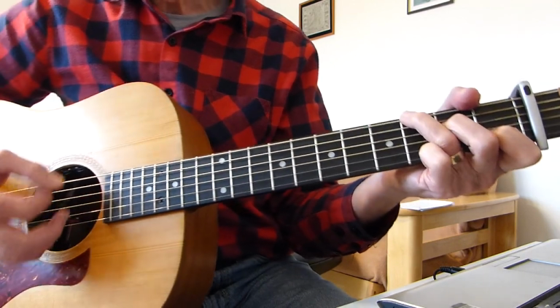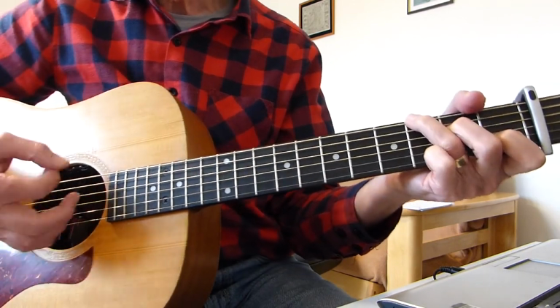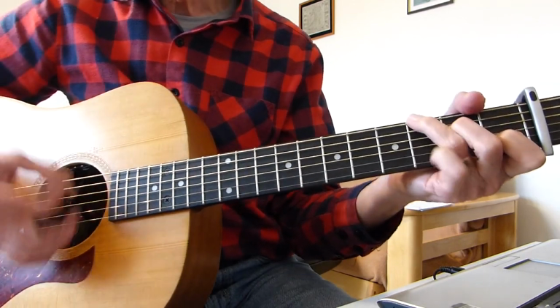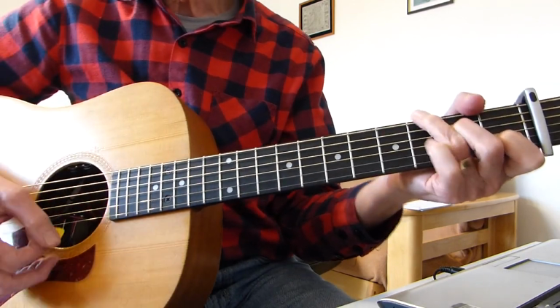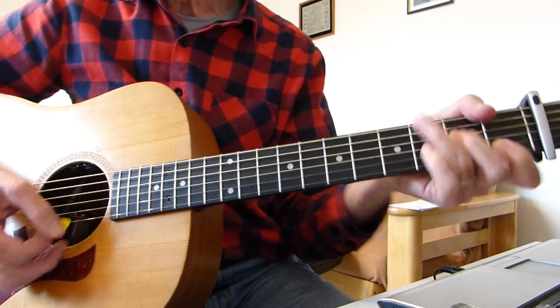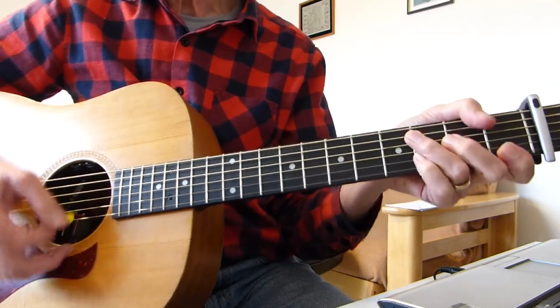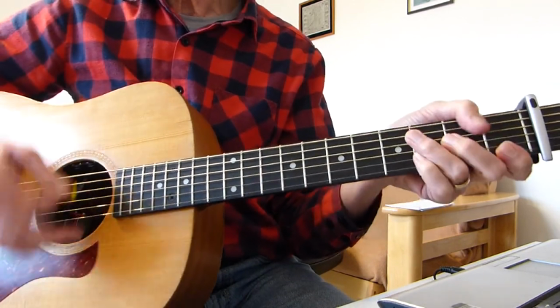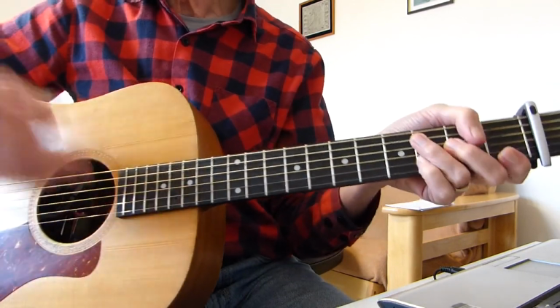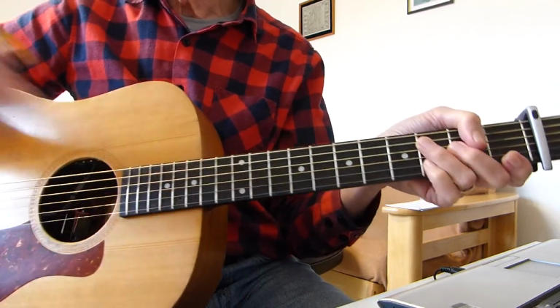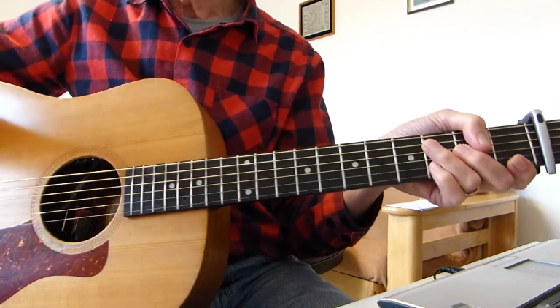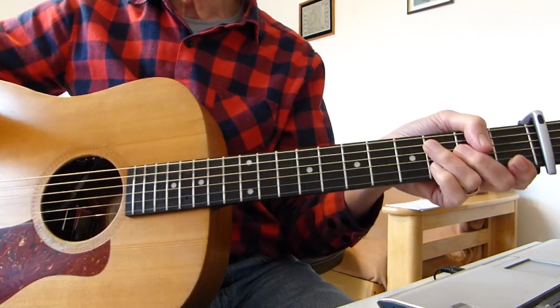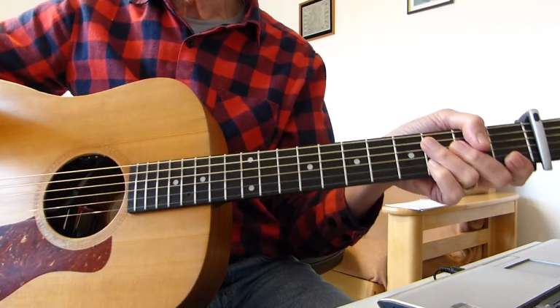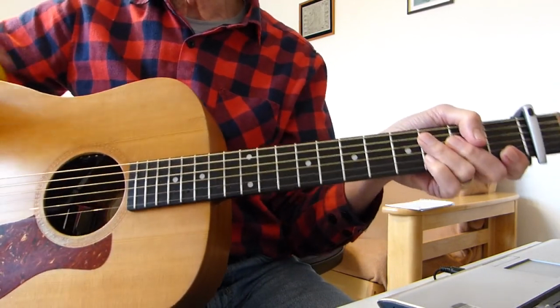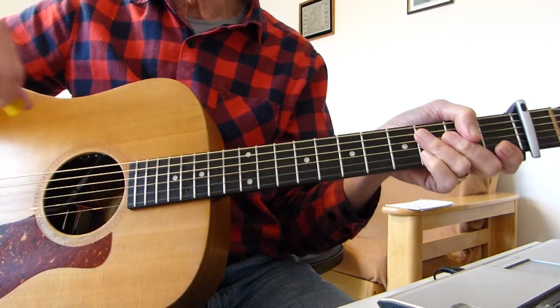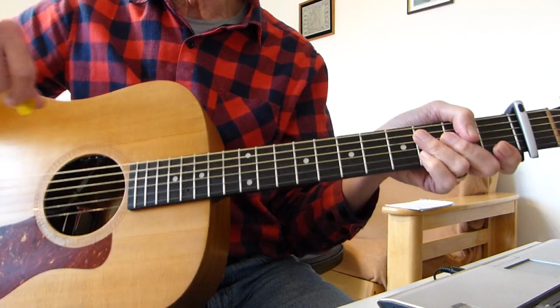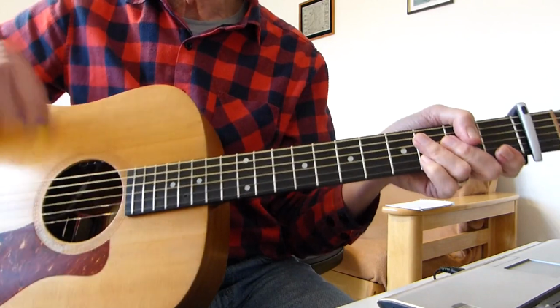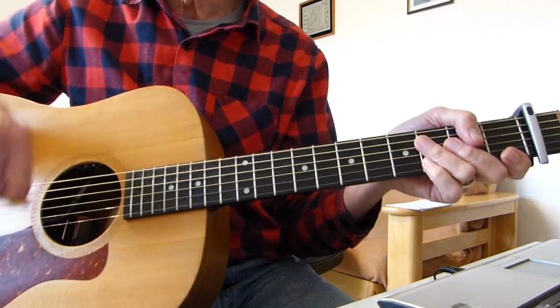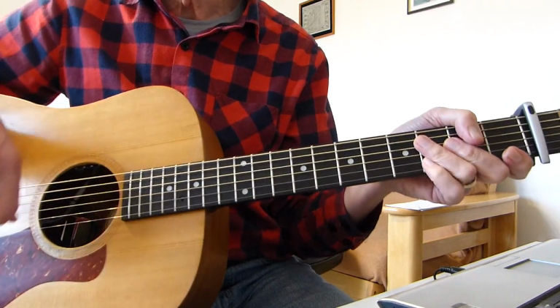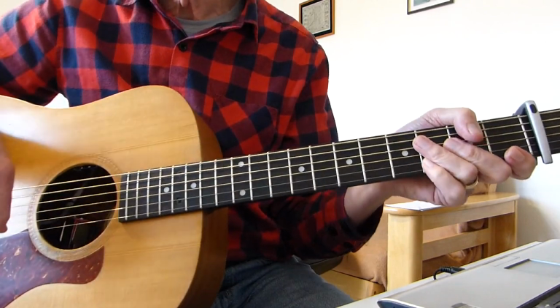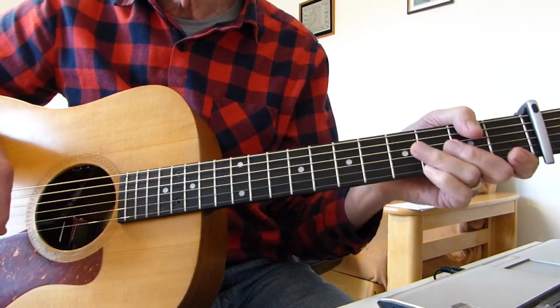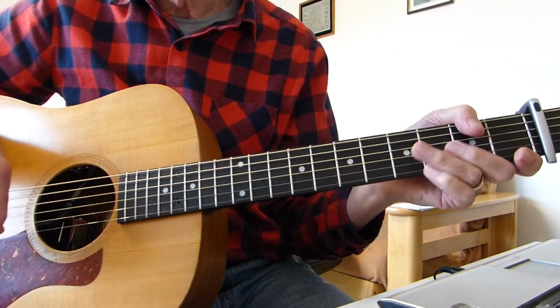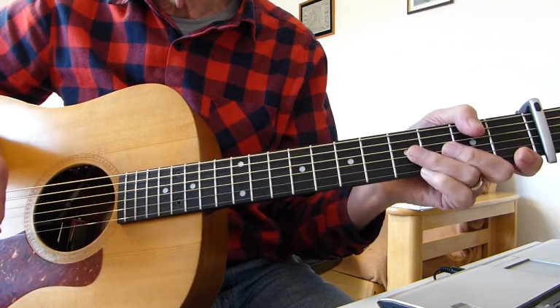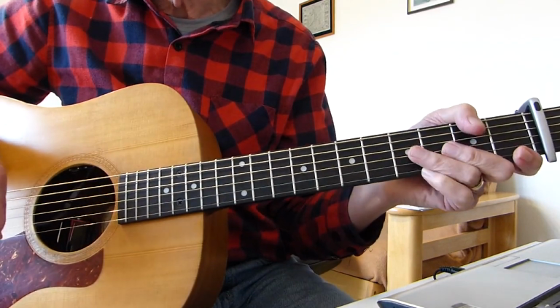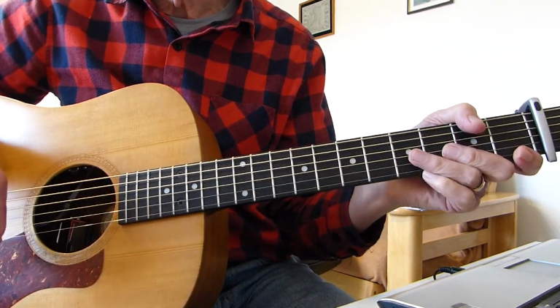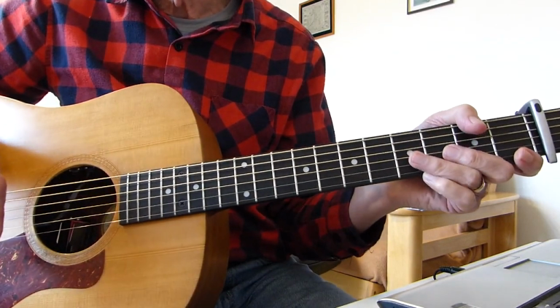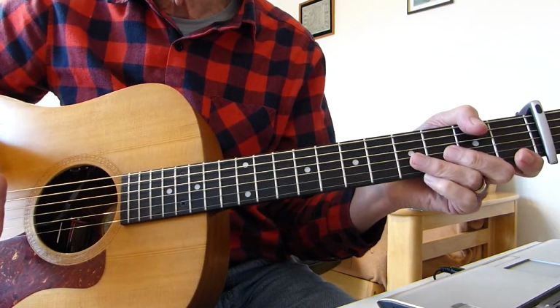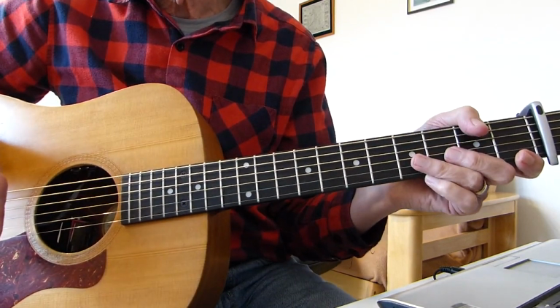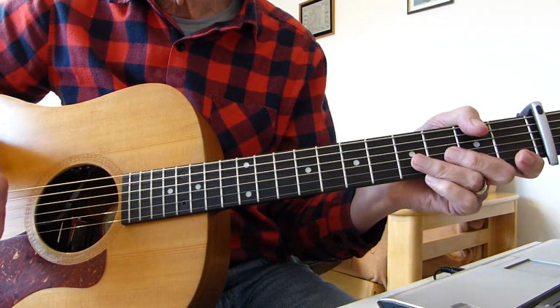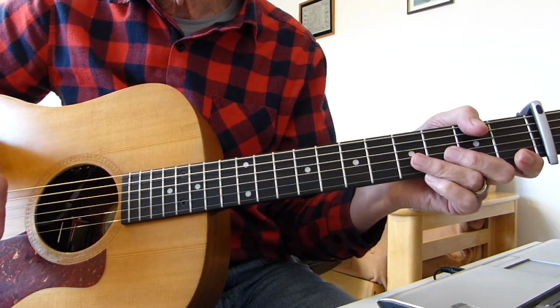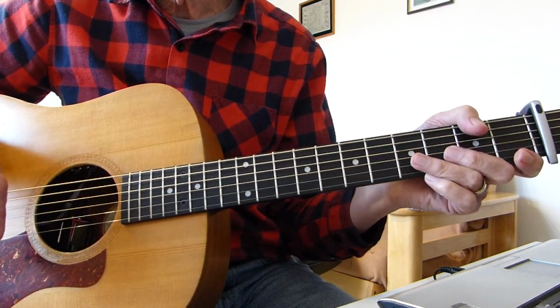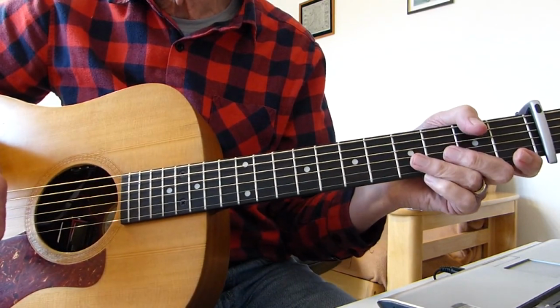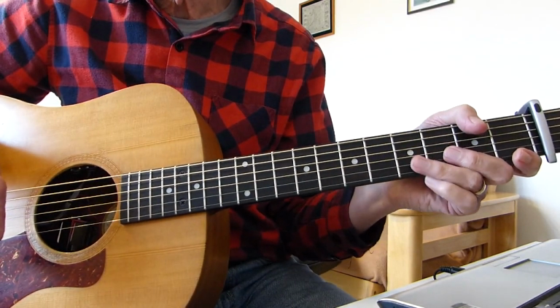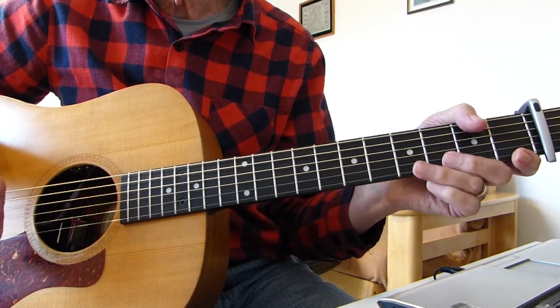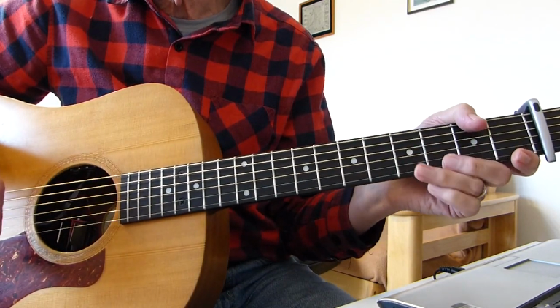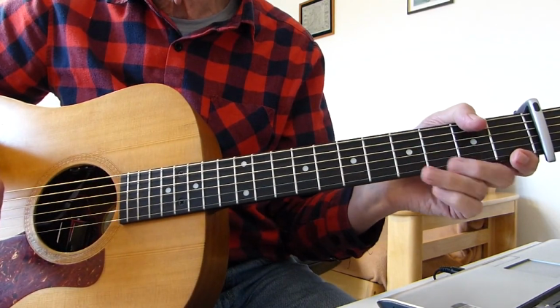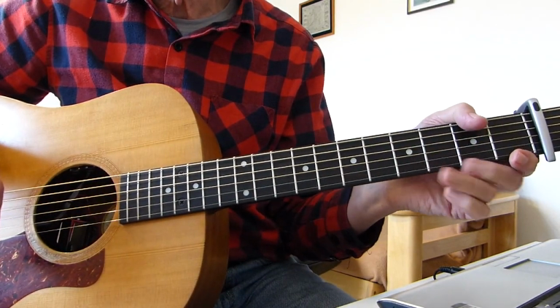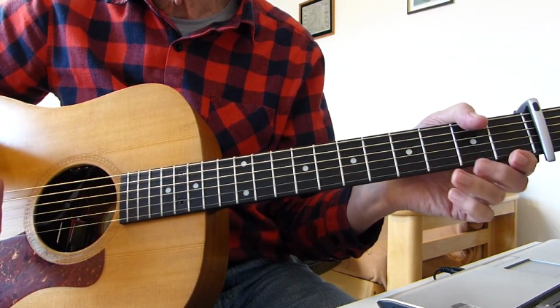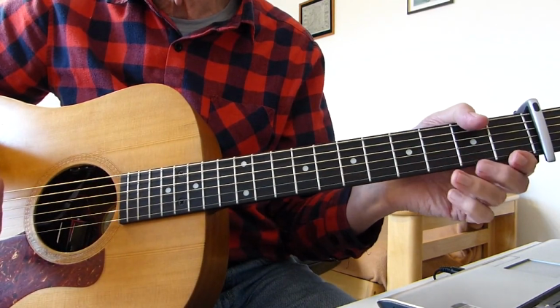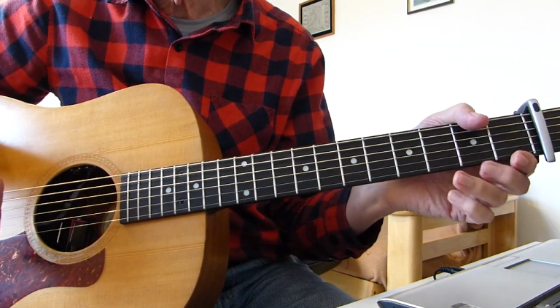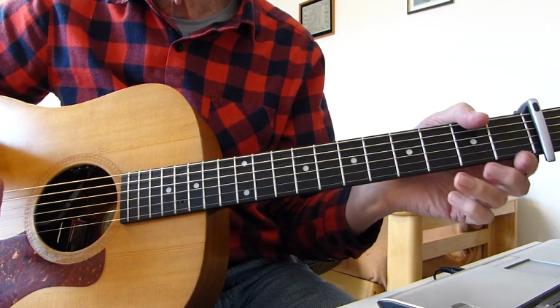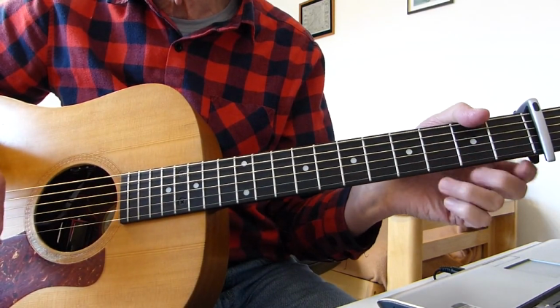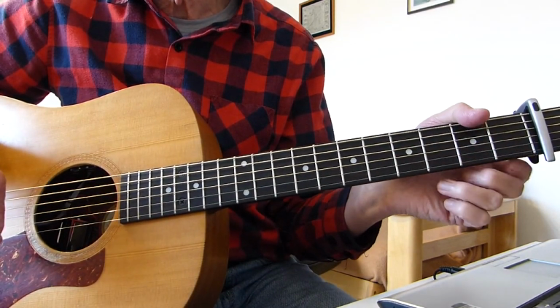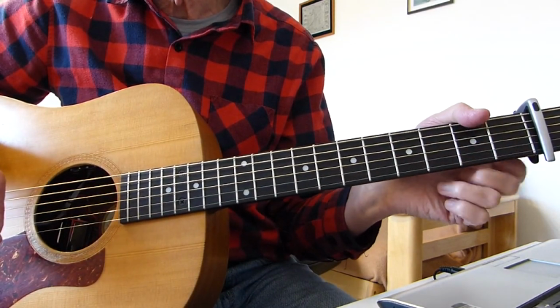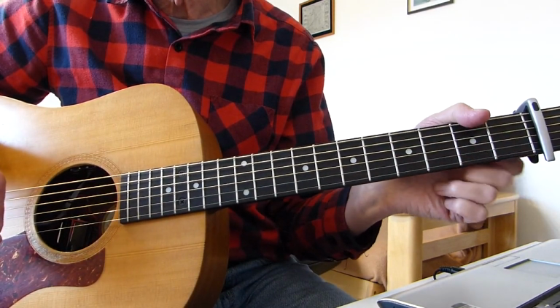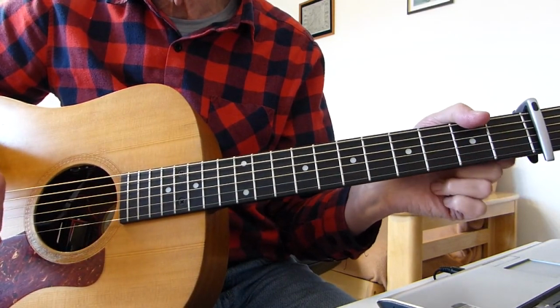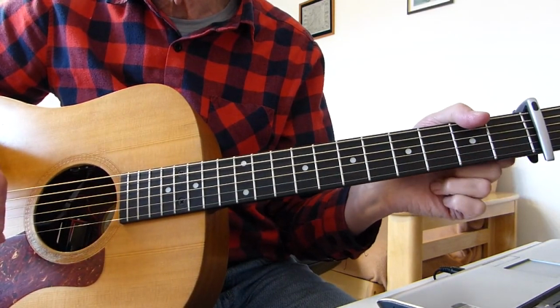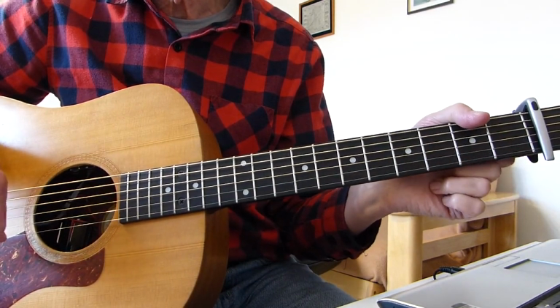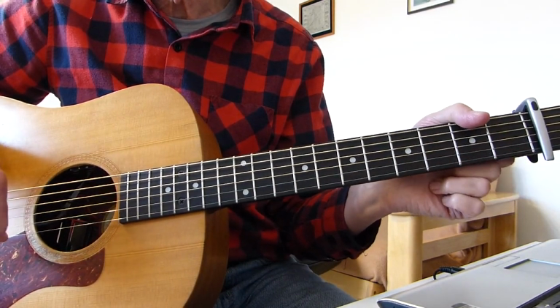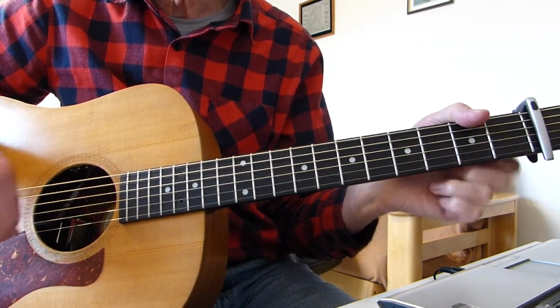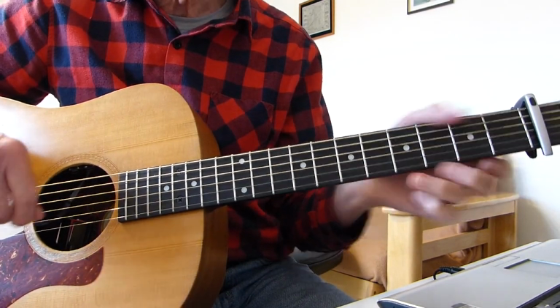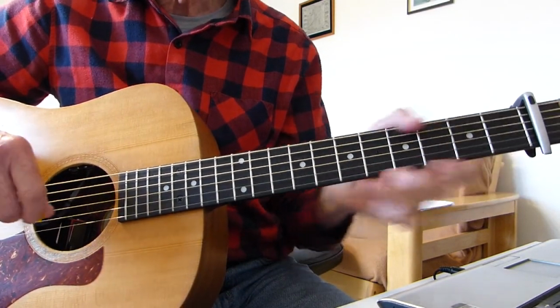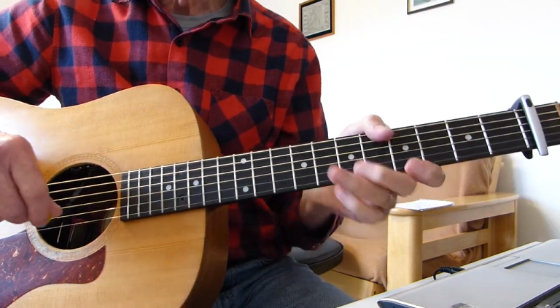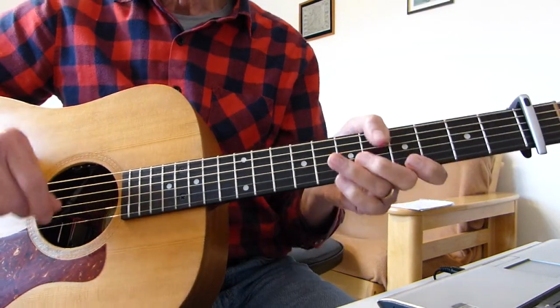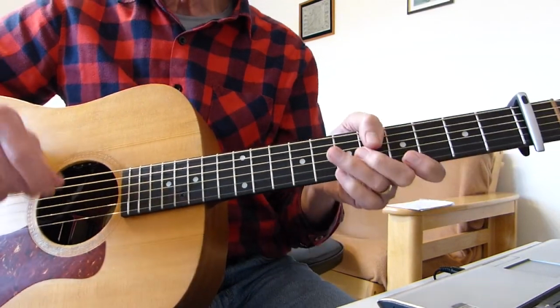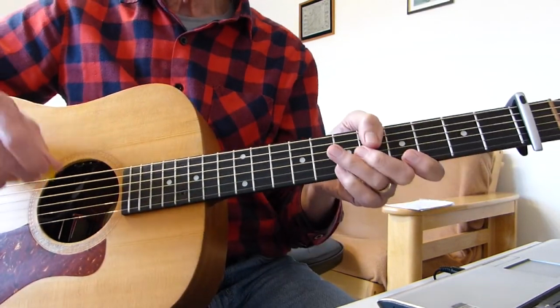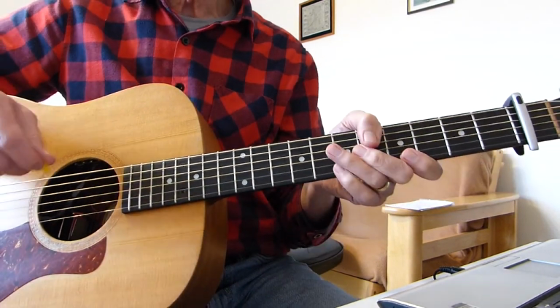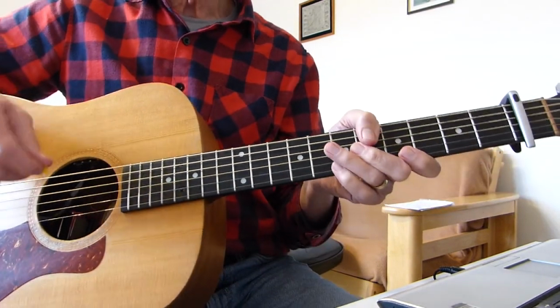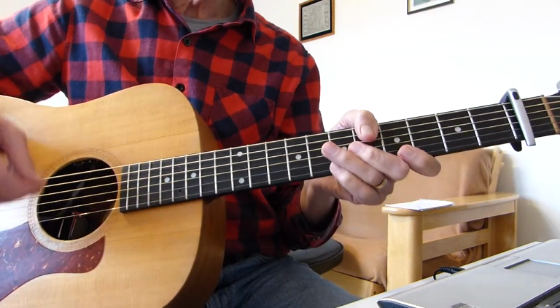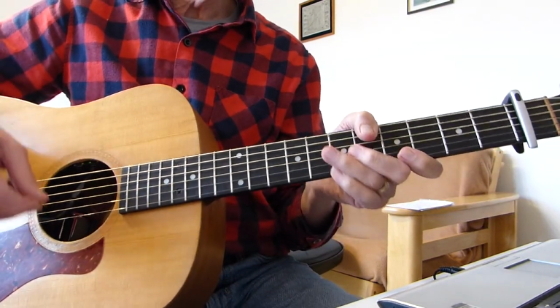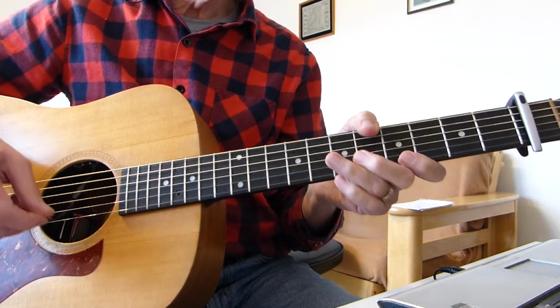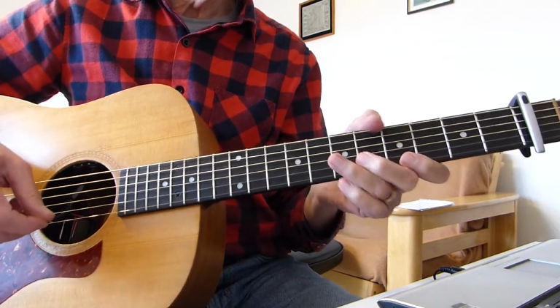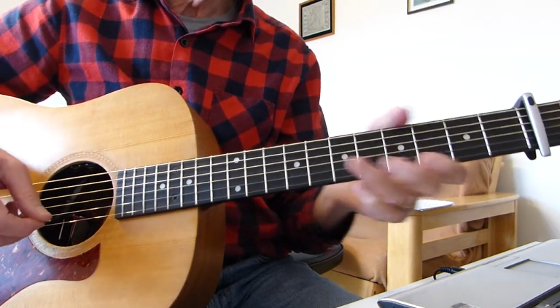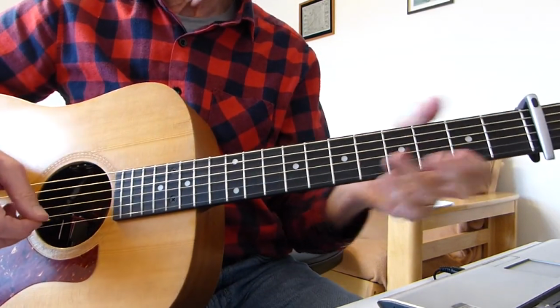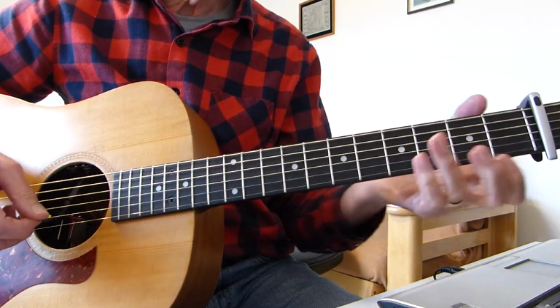And often there's a second verse in the second chorus, exactly the same to play, different words. So let's break it down for you.